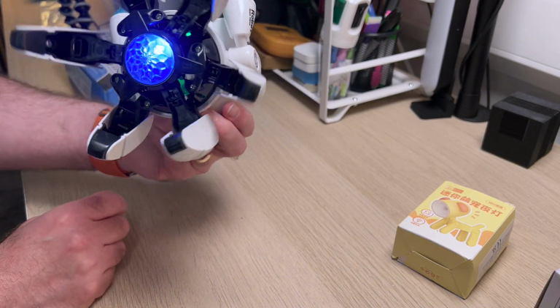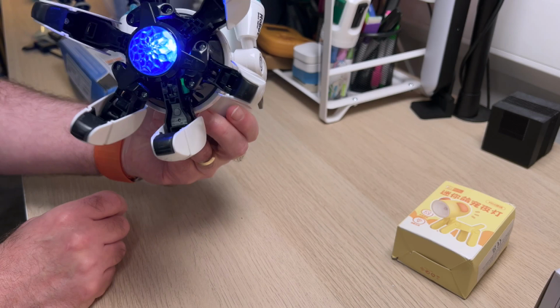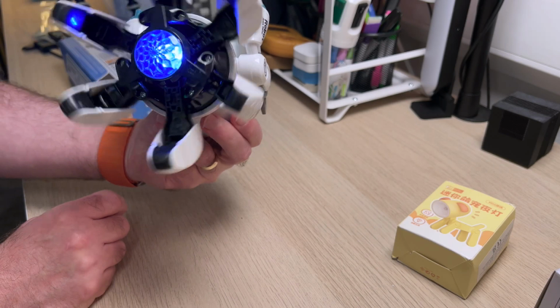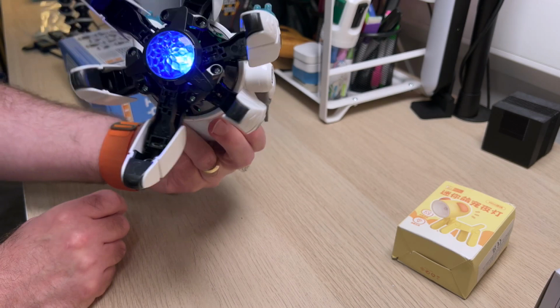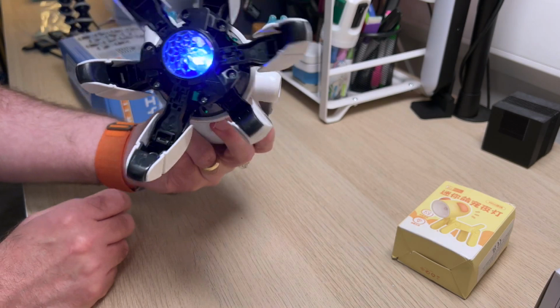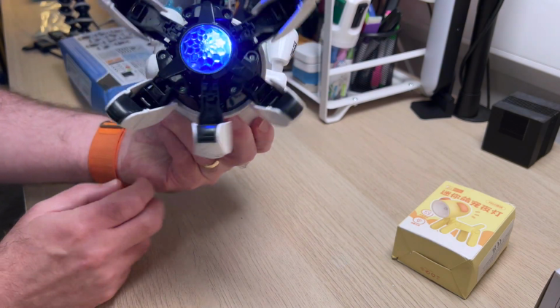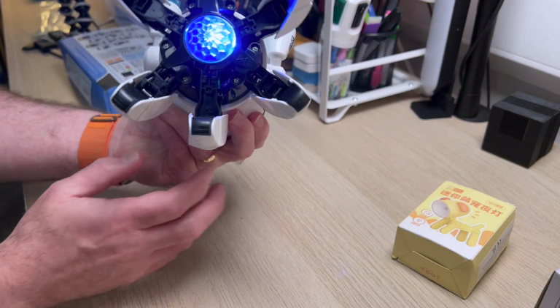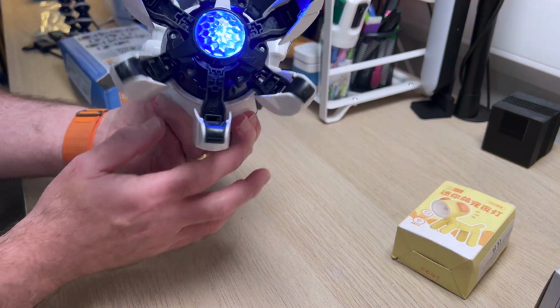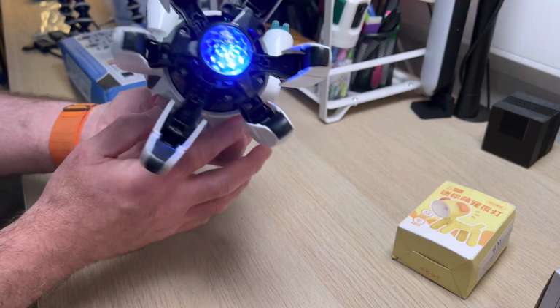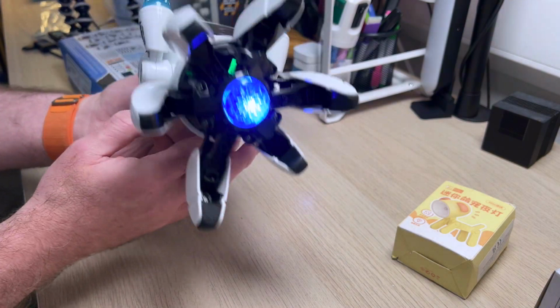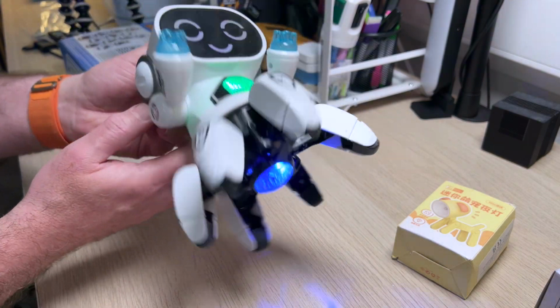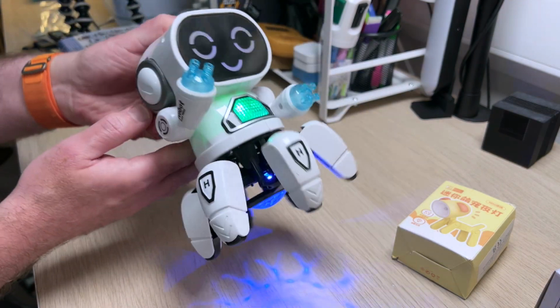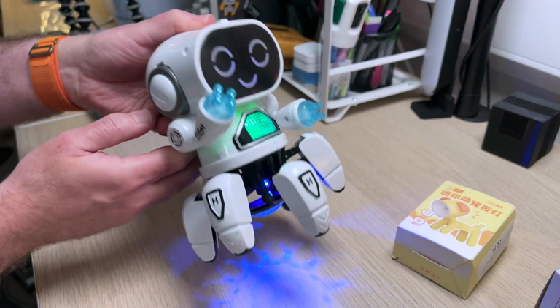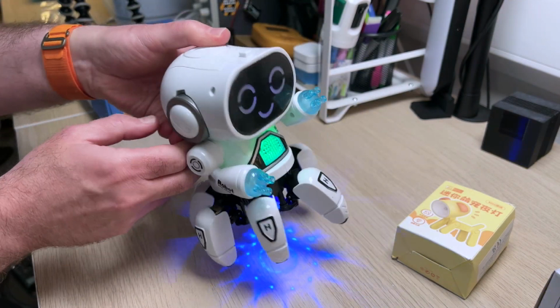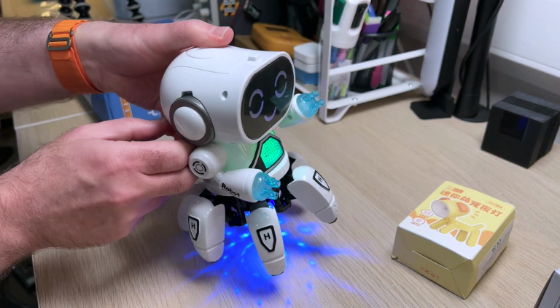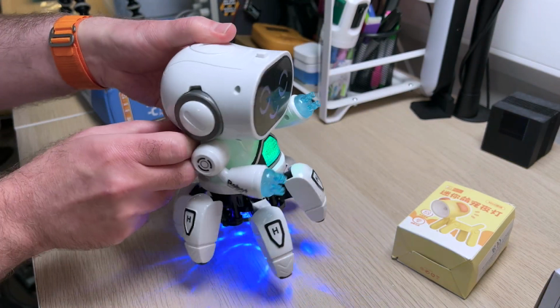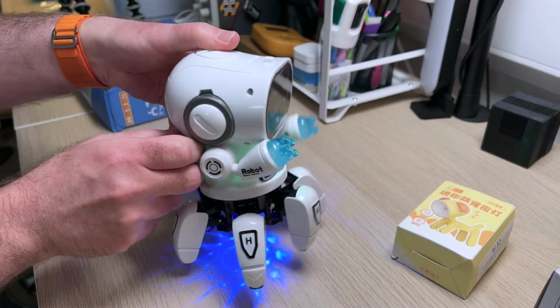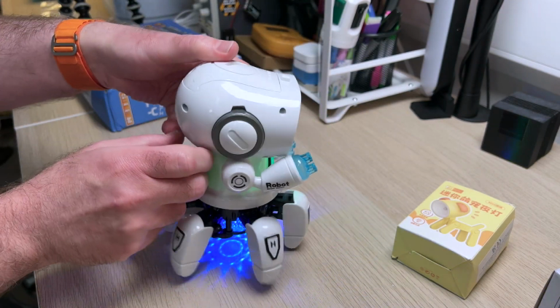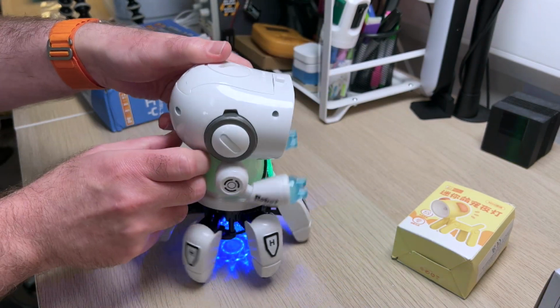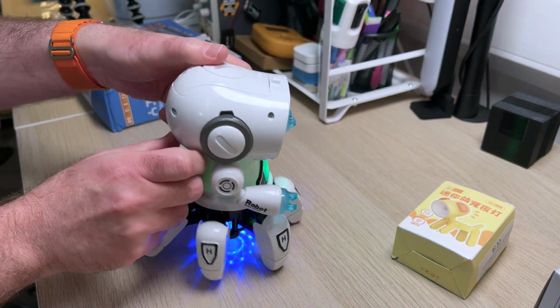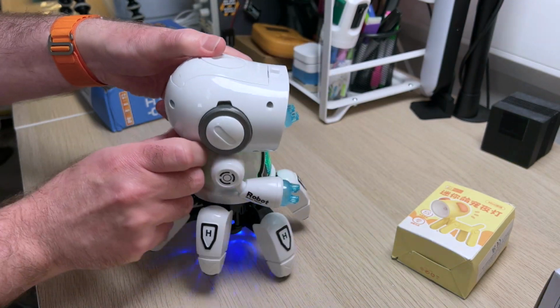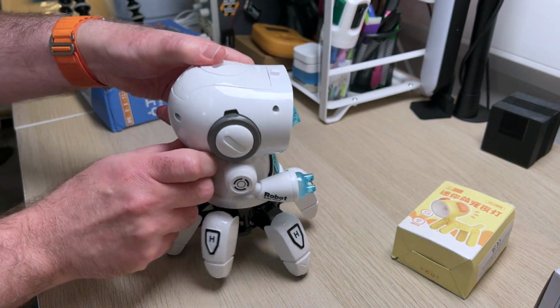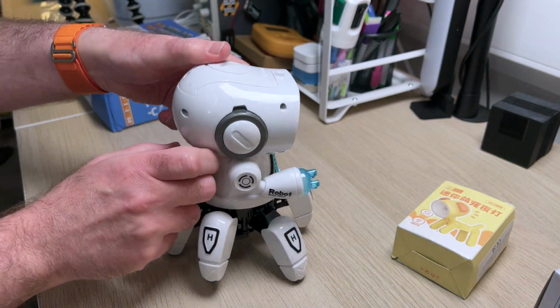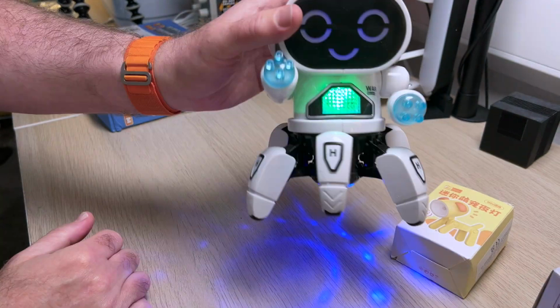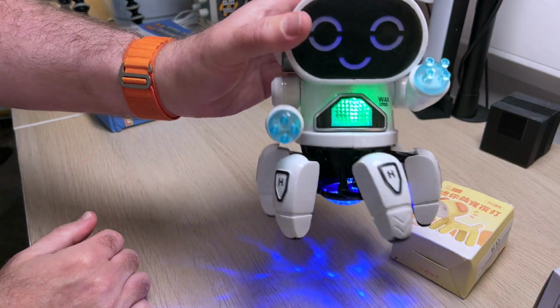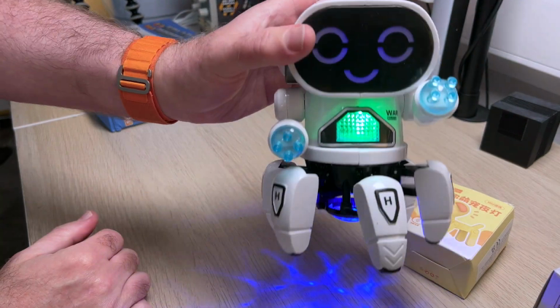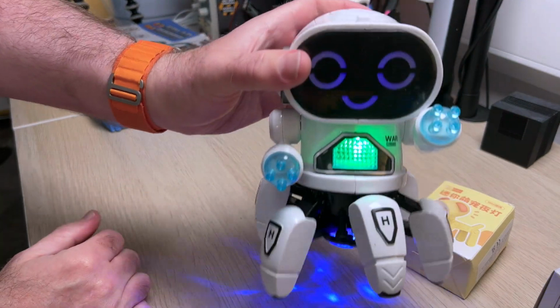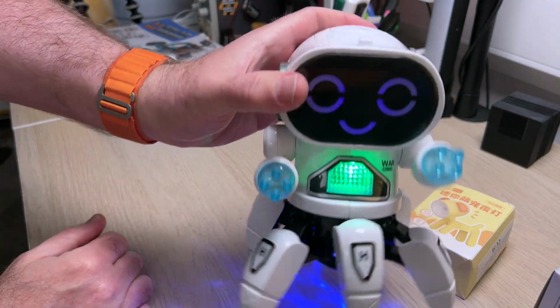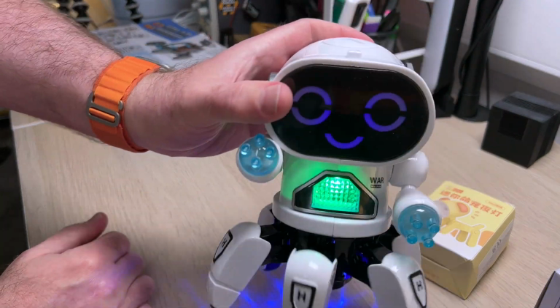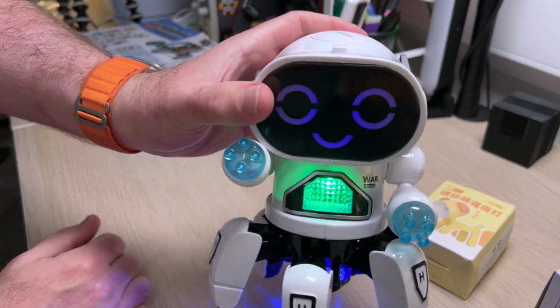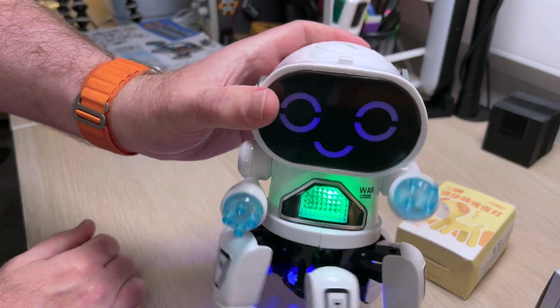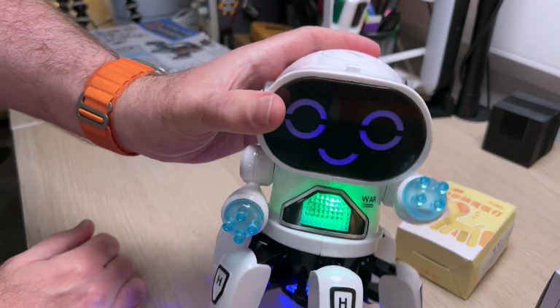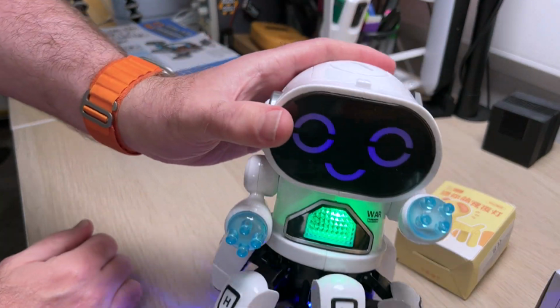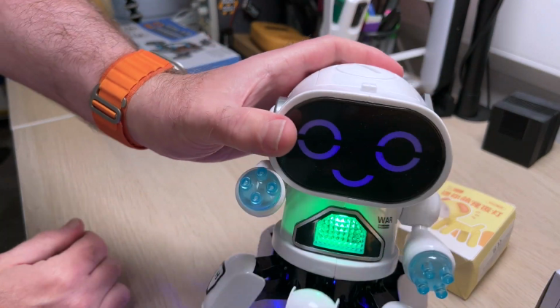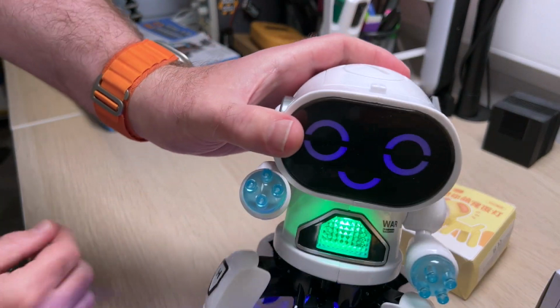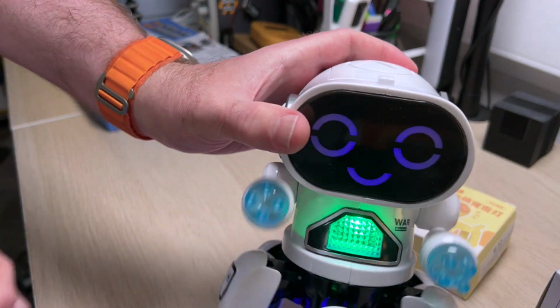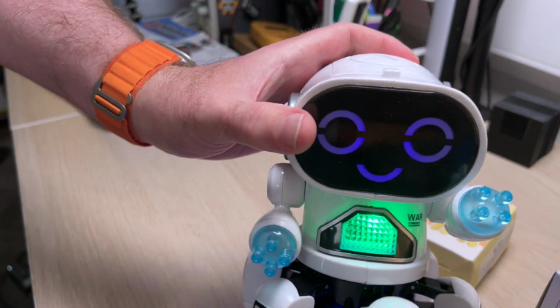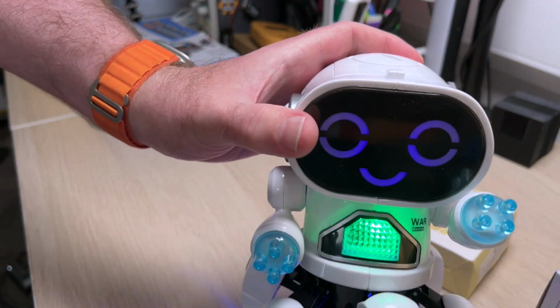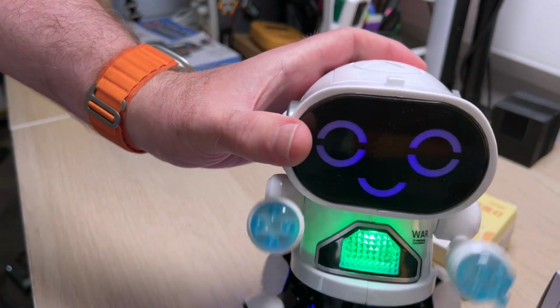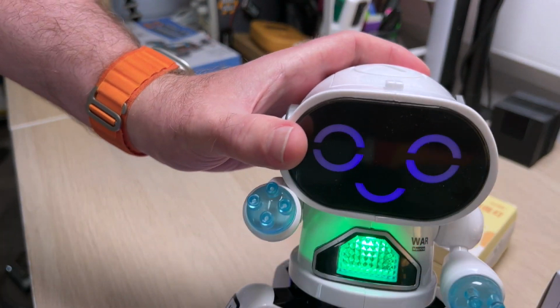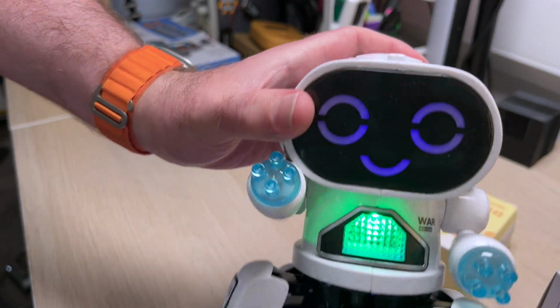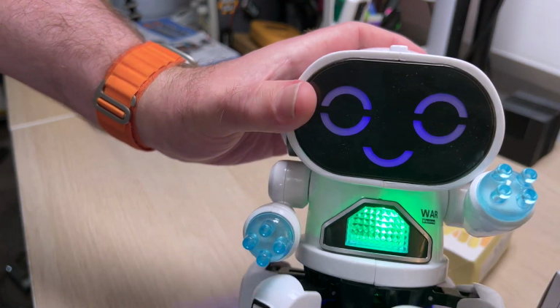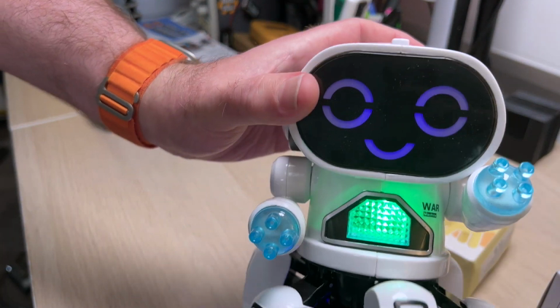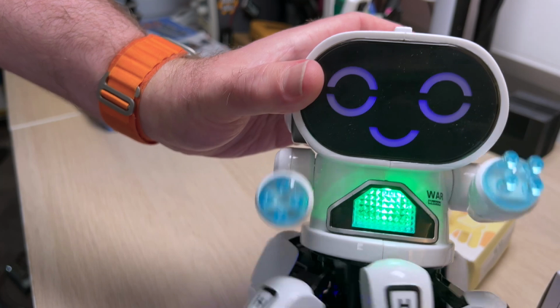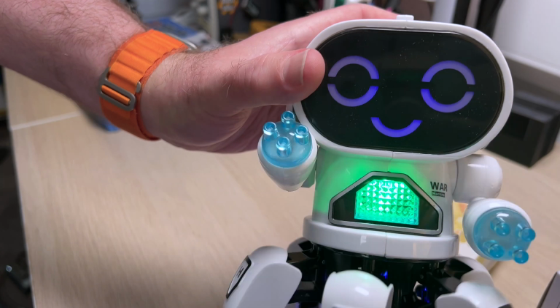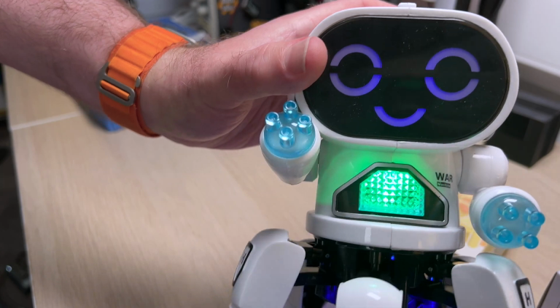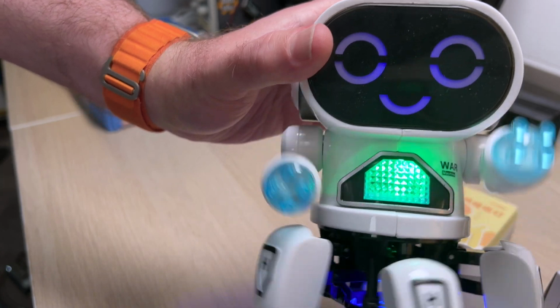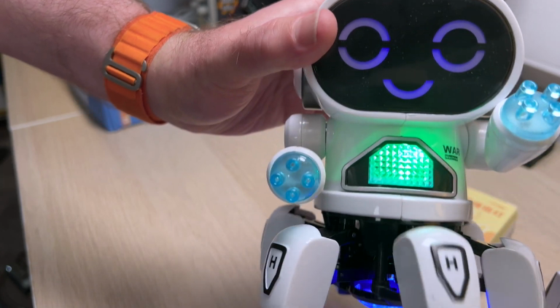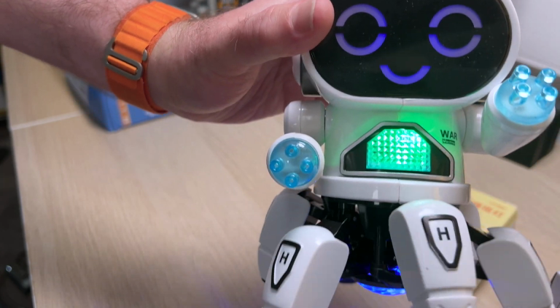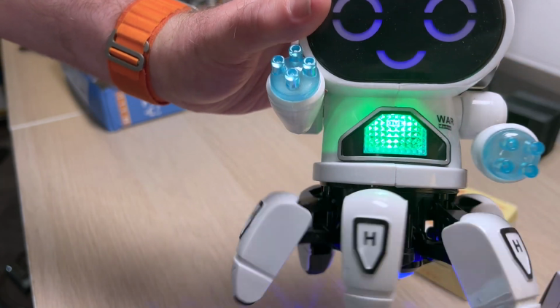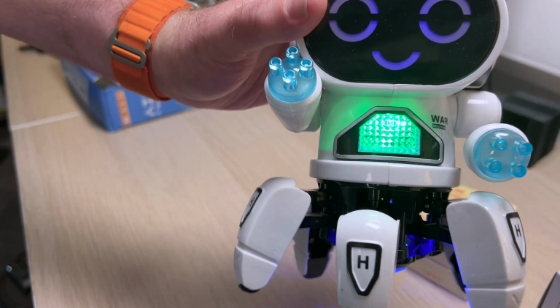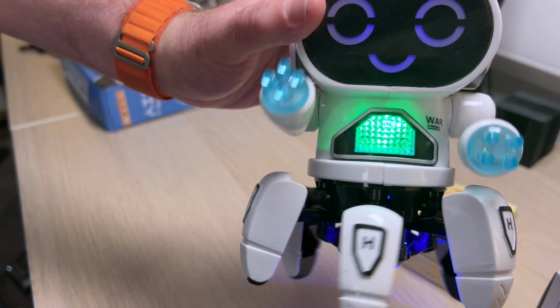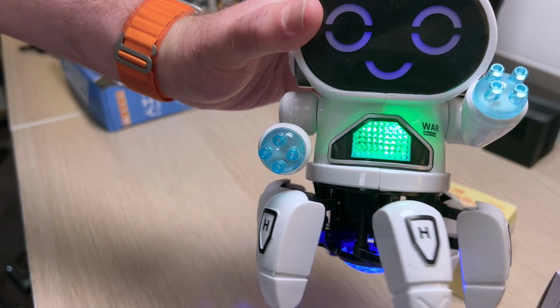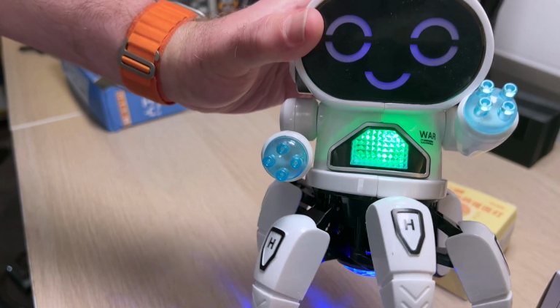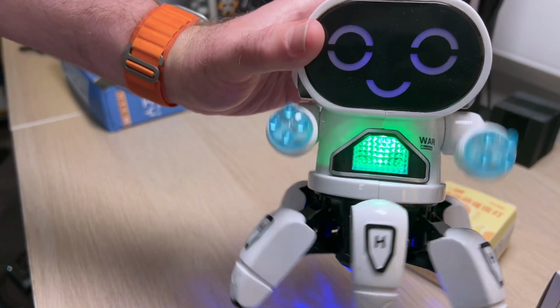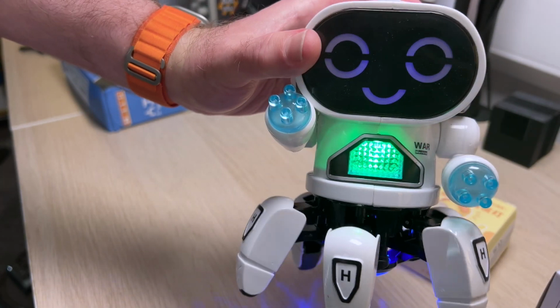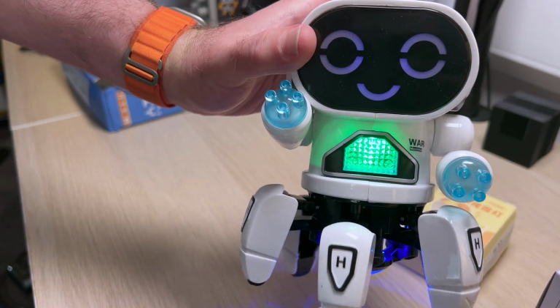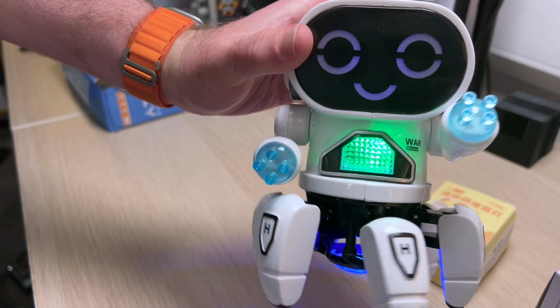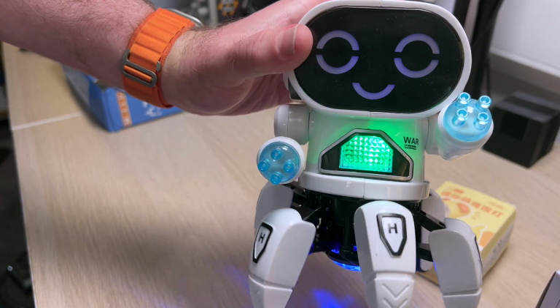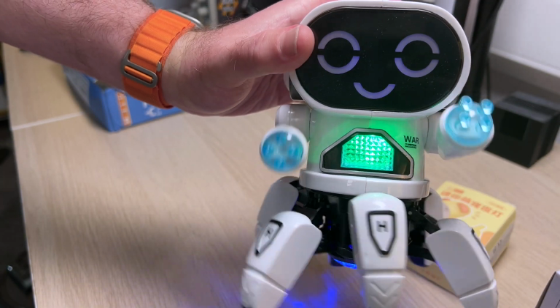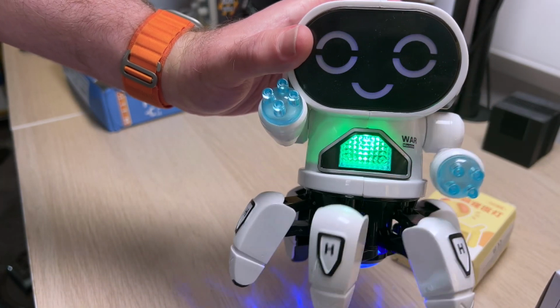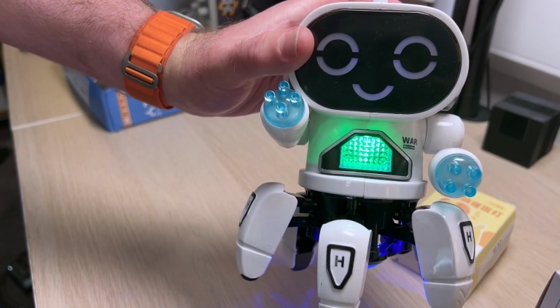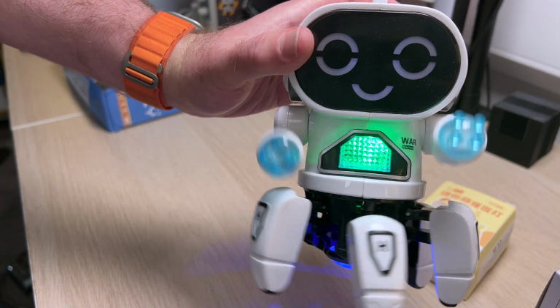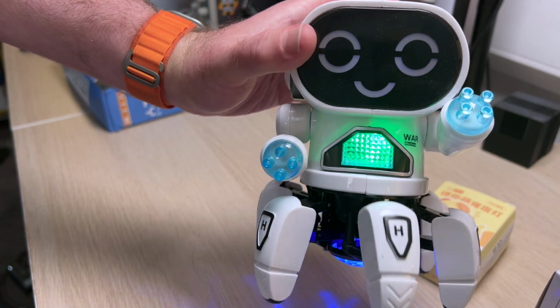It's fun for about five seconds and then that's it, so for the price not really worth it. It's got lots of potential to hack though — I can definitely see taking this apart, putting some servos in there and doing something a bit more interesting with it because it's quite an interesting shape.